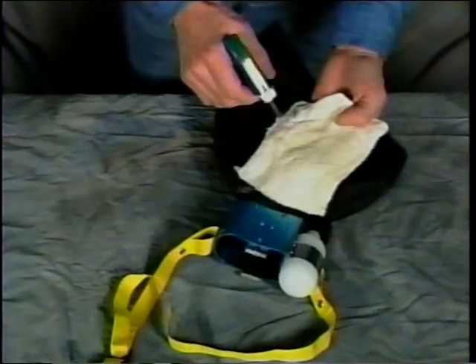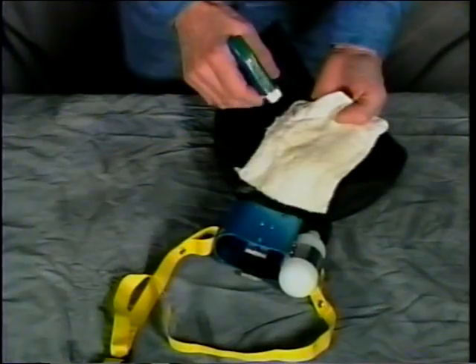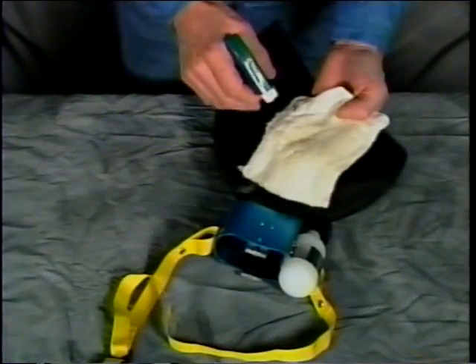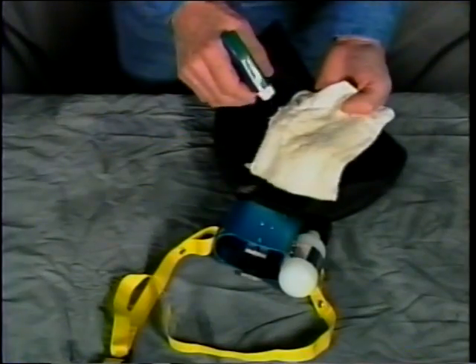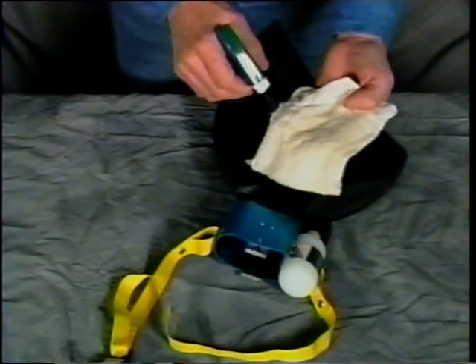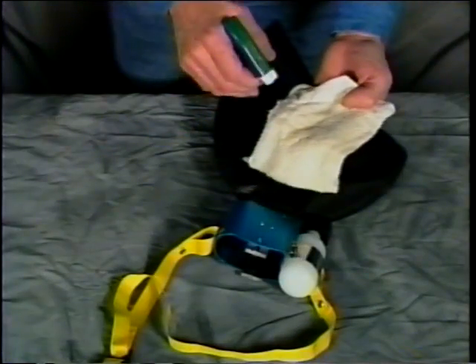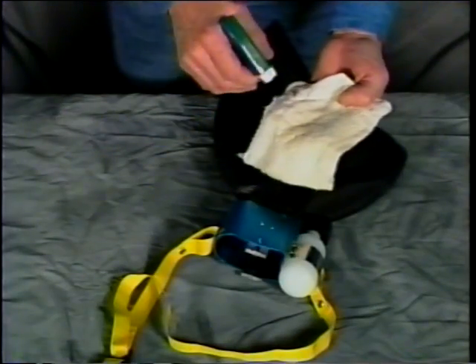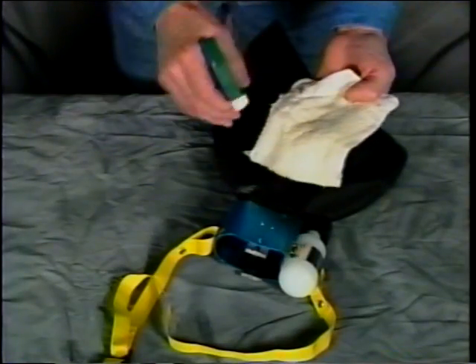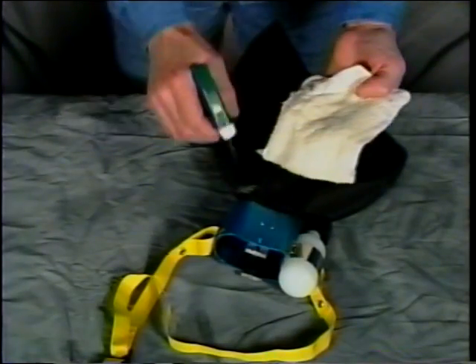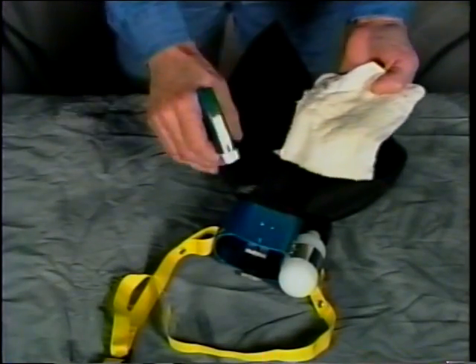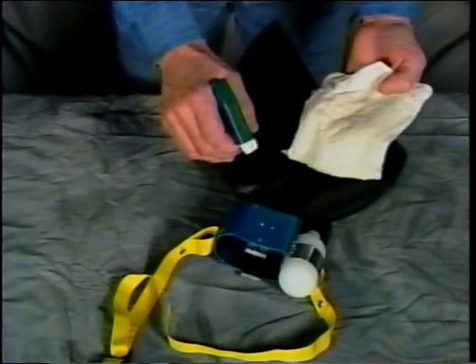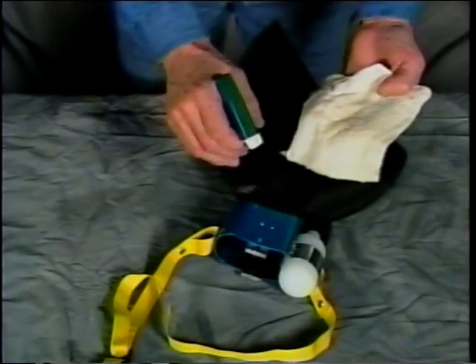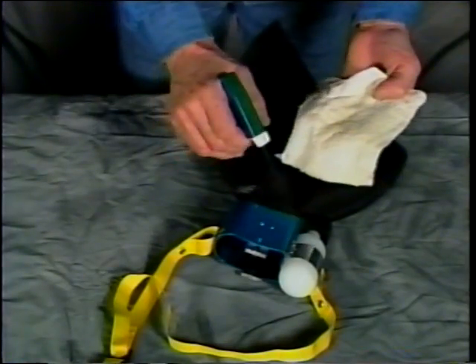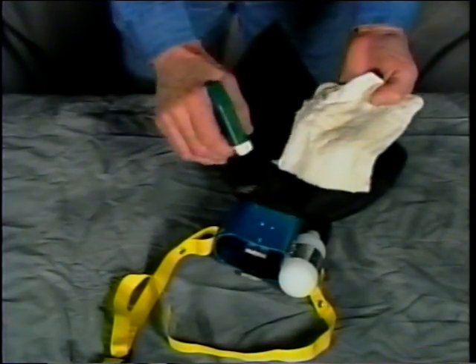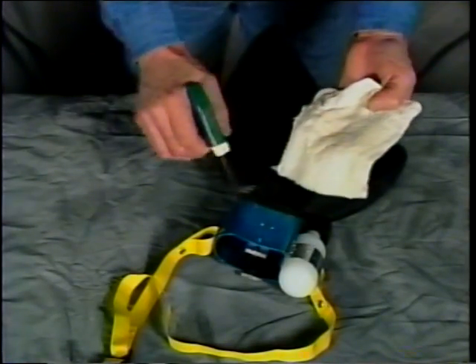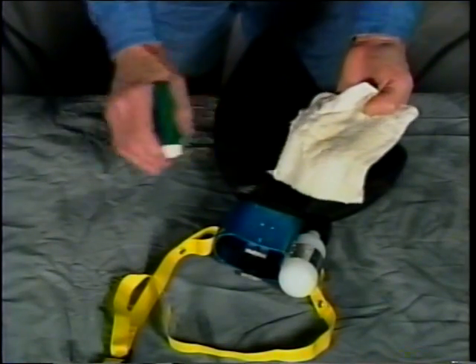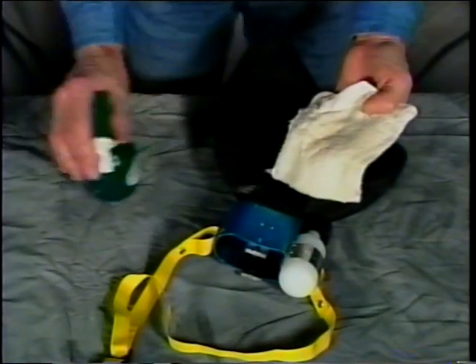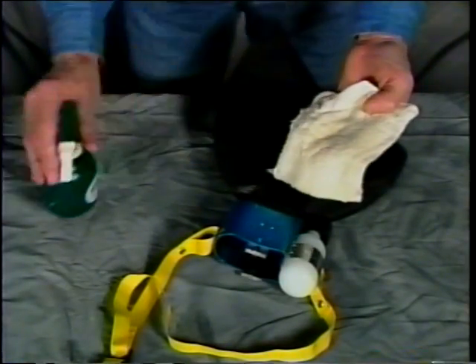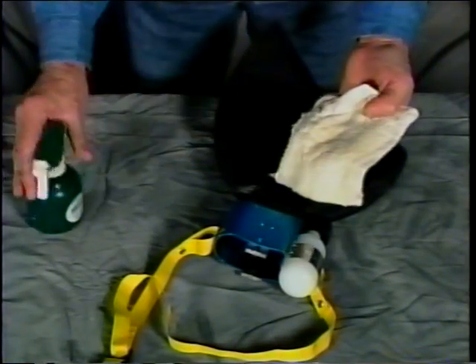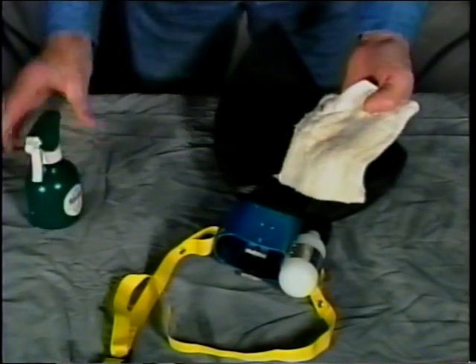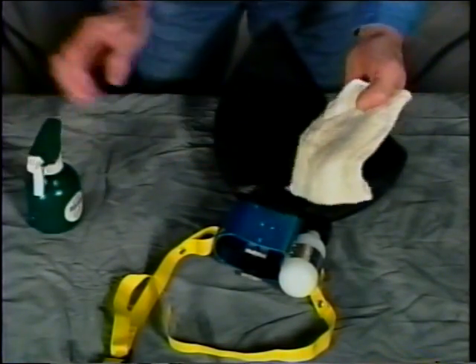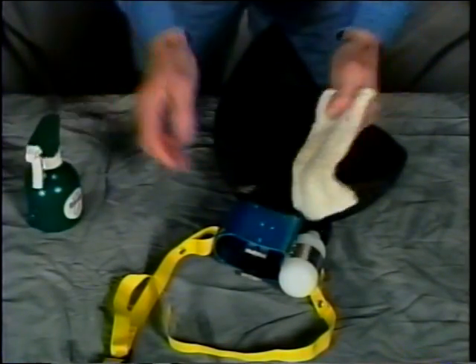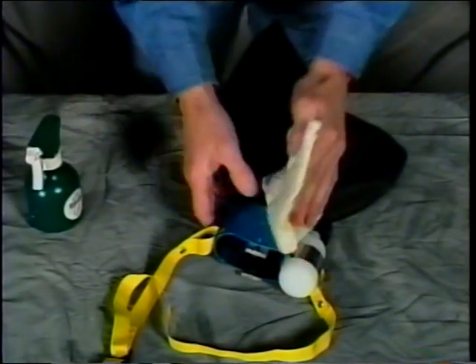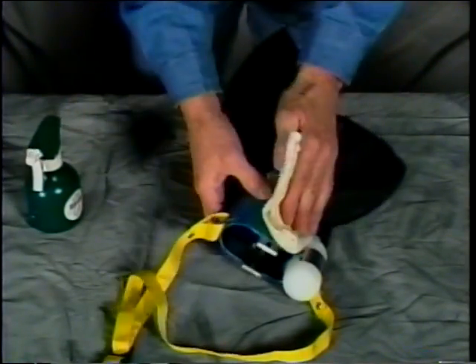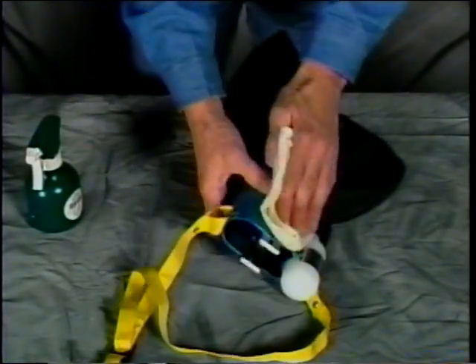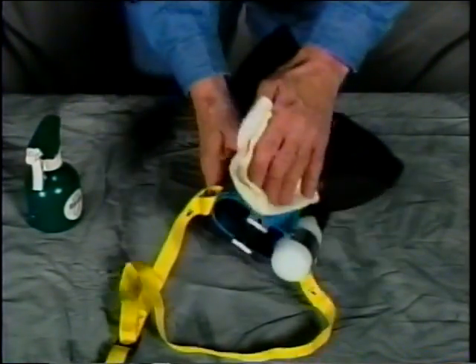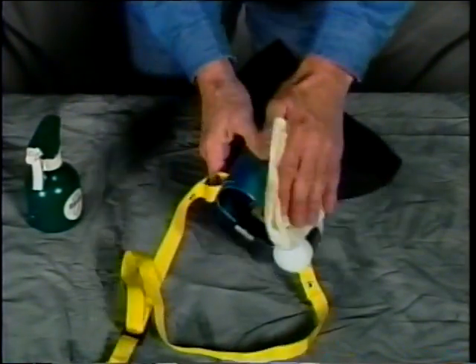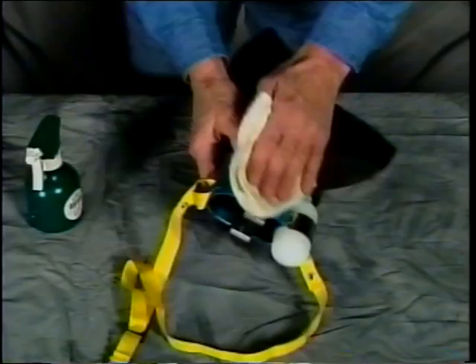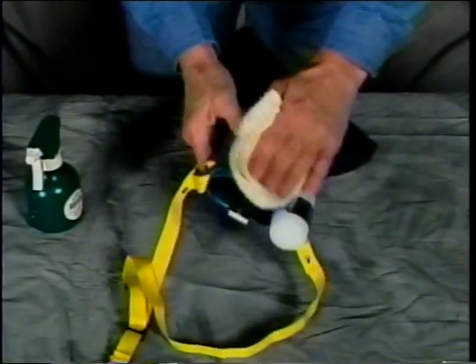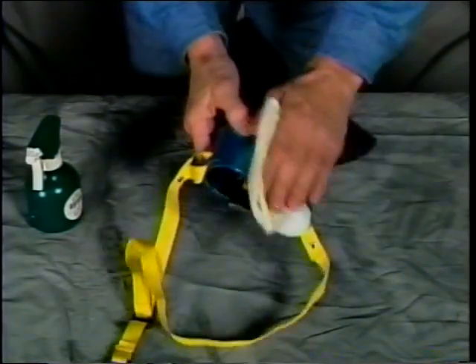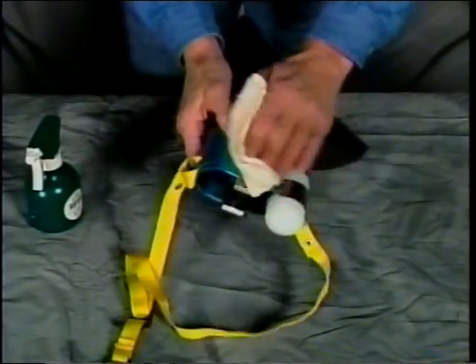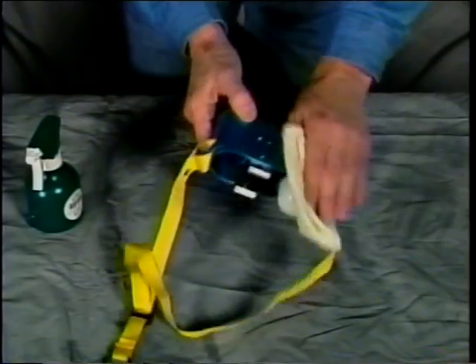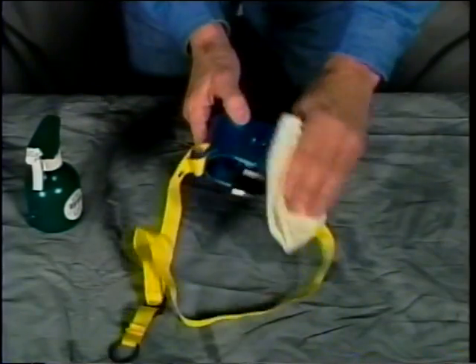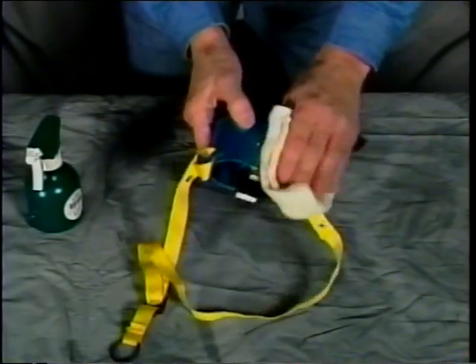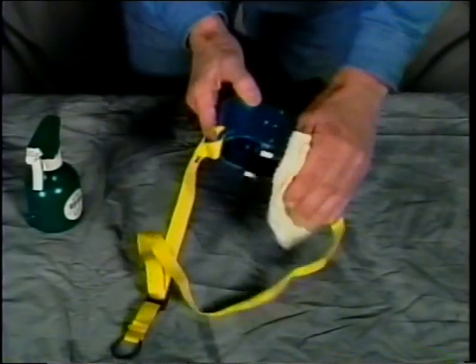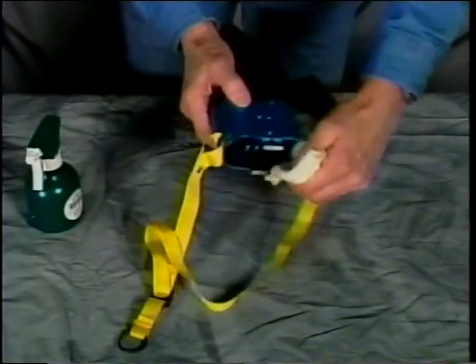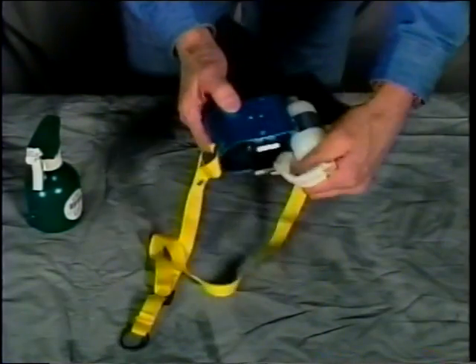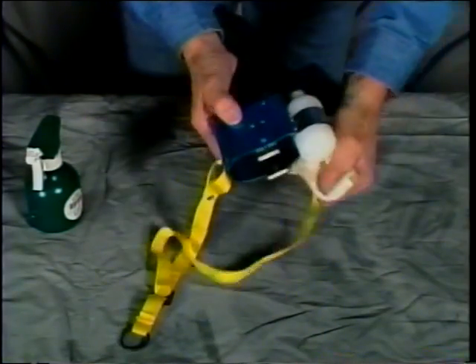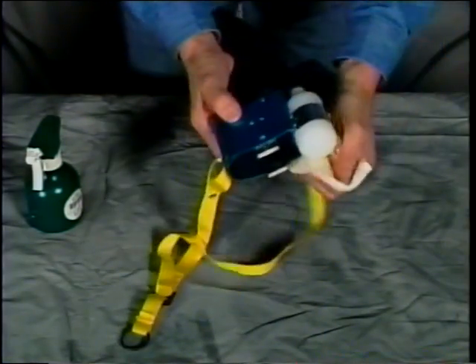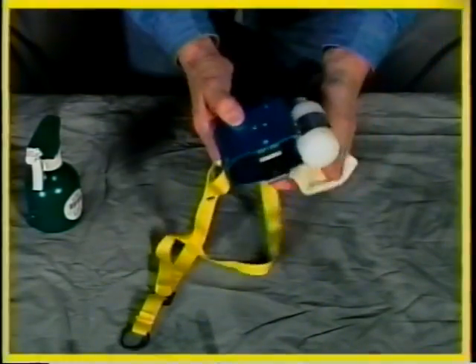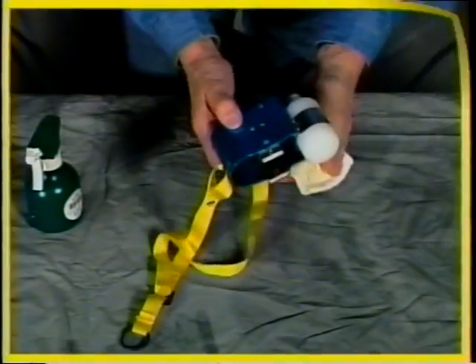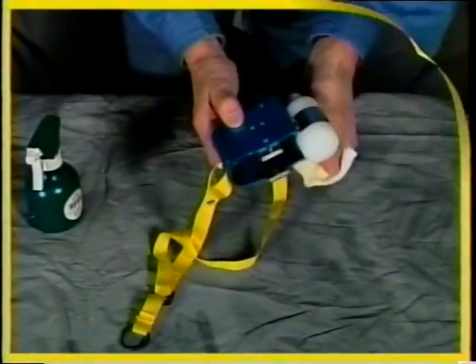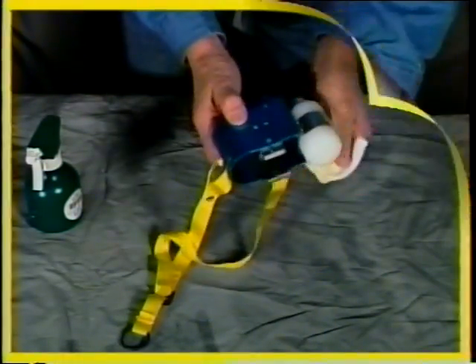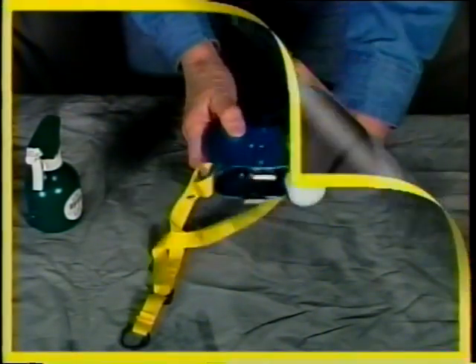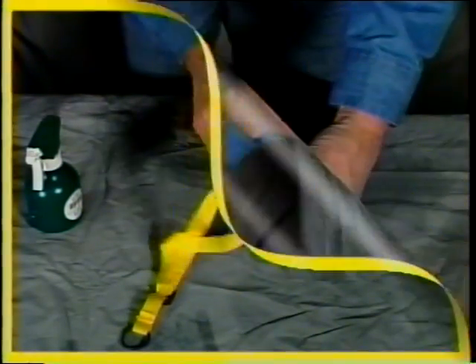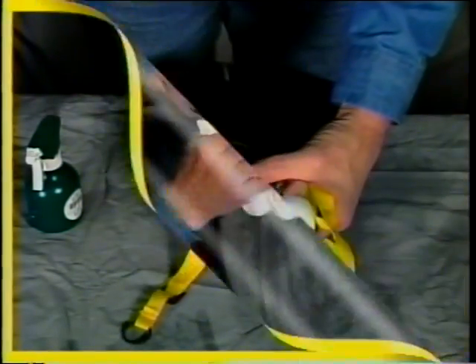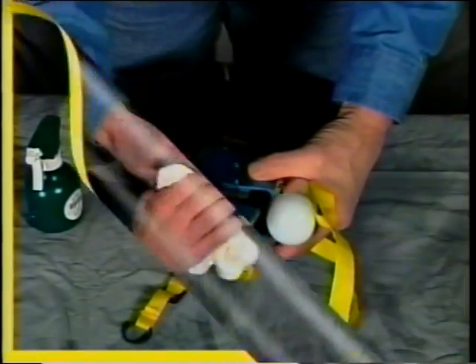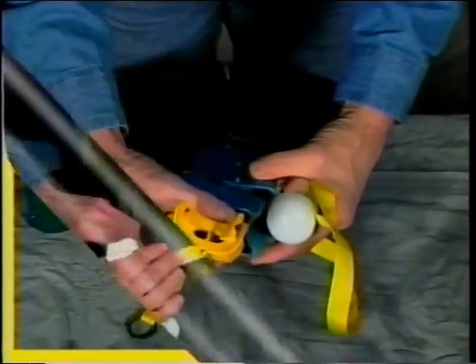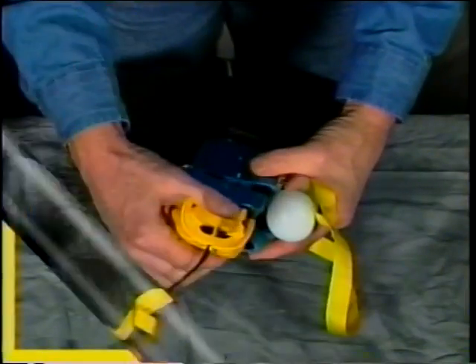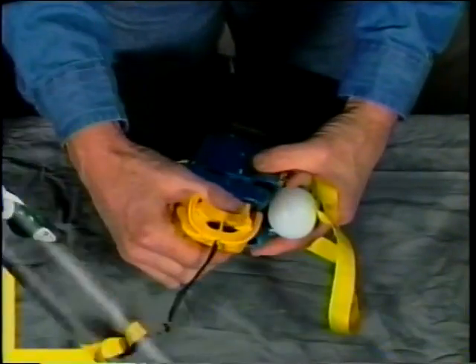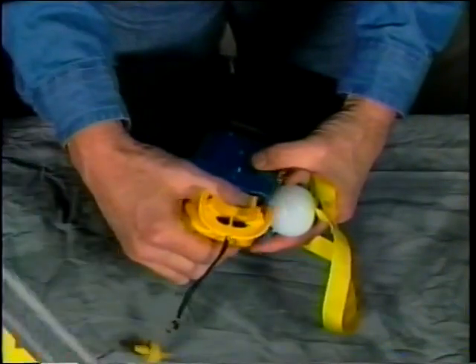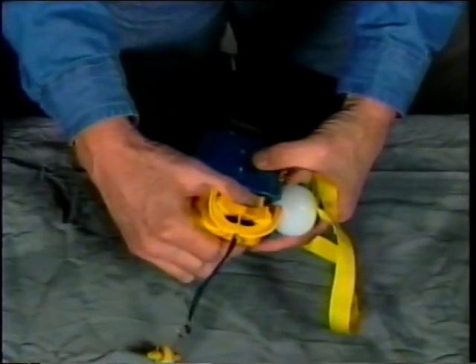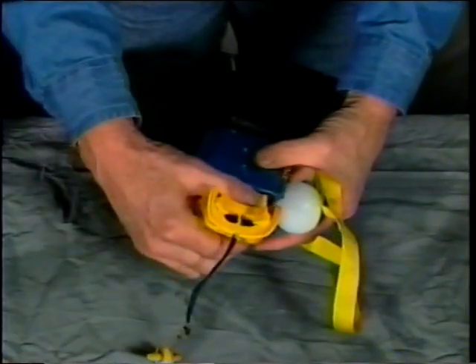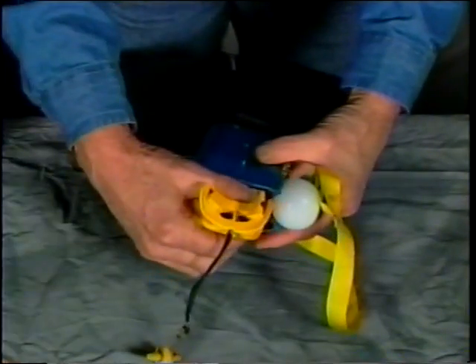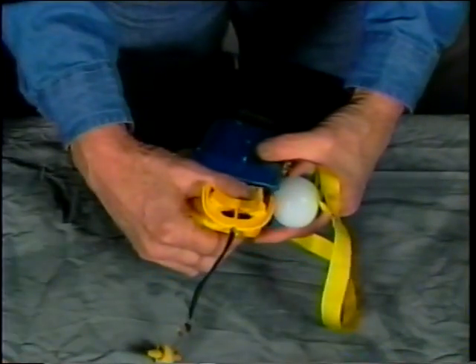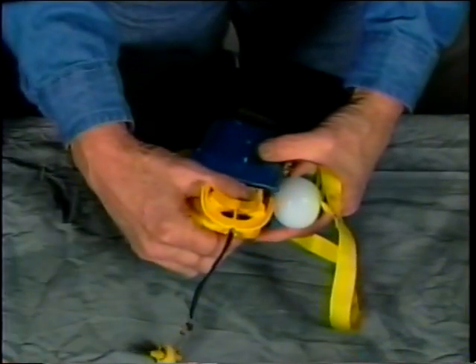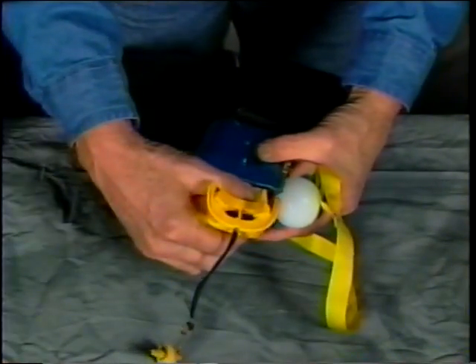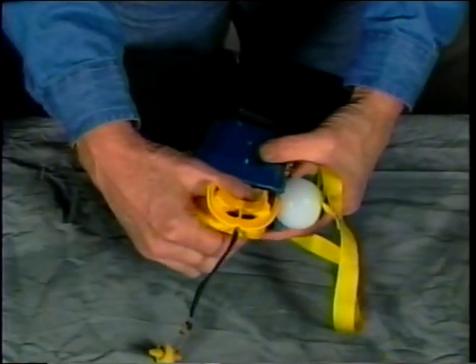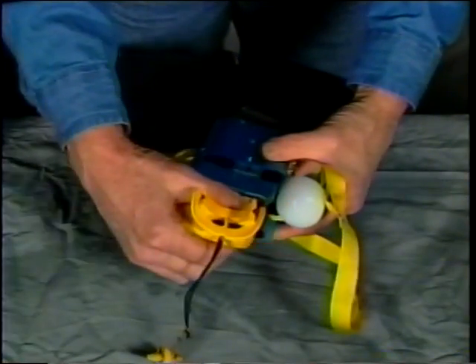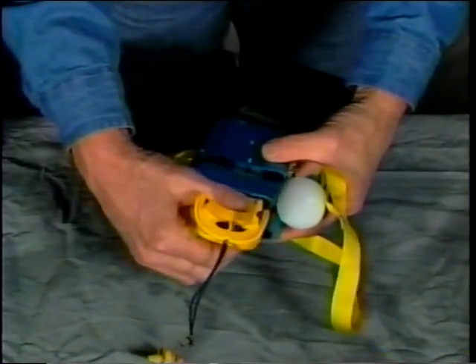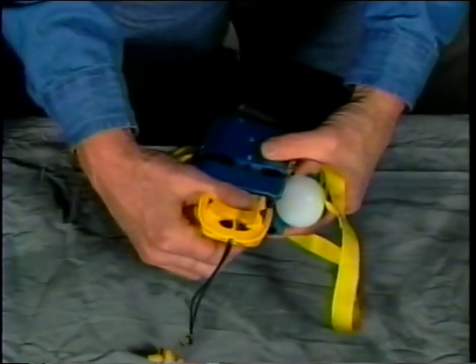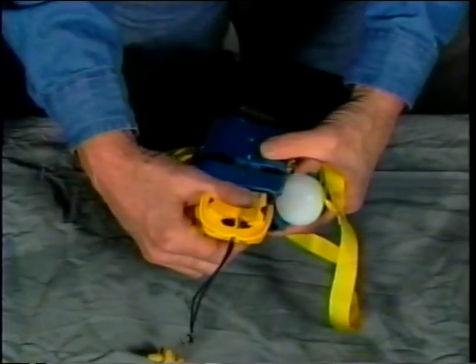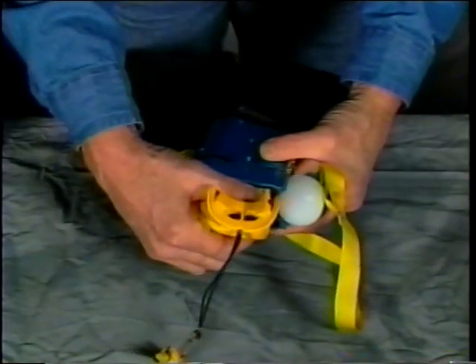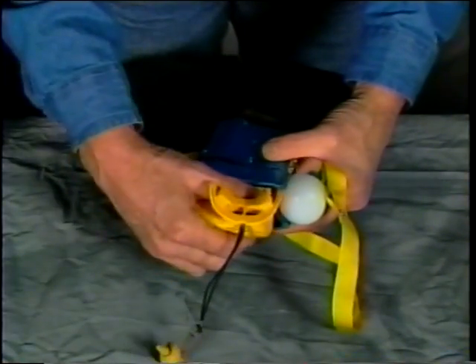The surfaces of the used training unit should be wiped down with a disinfectant. Attach a clean mouthpiece to the training unit.